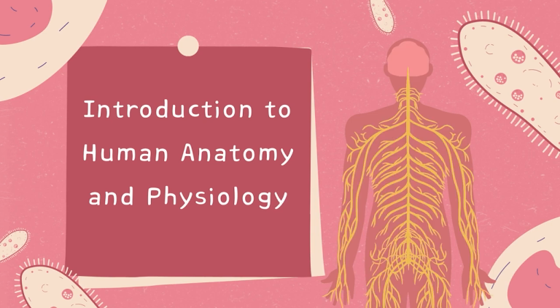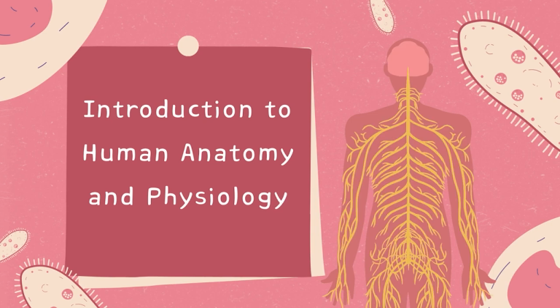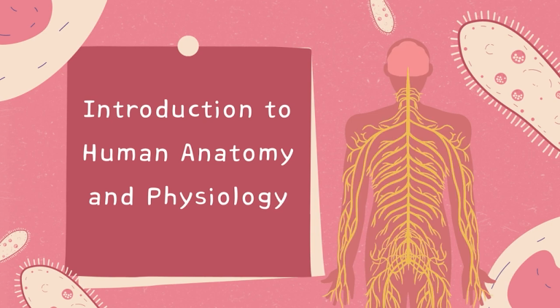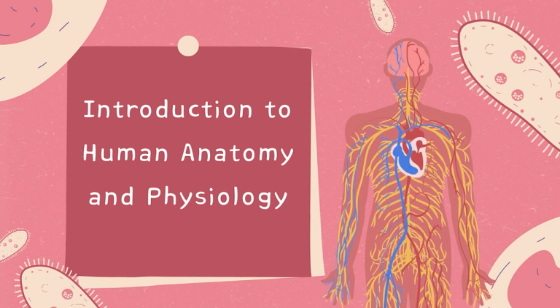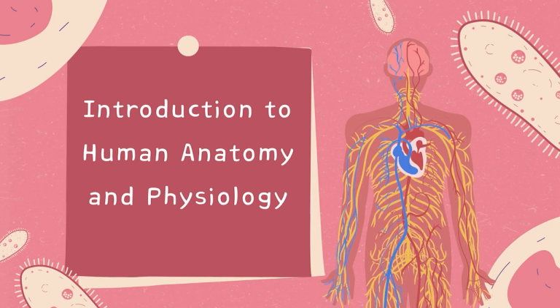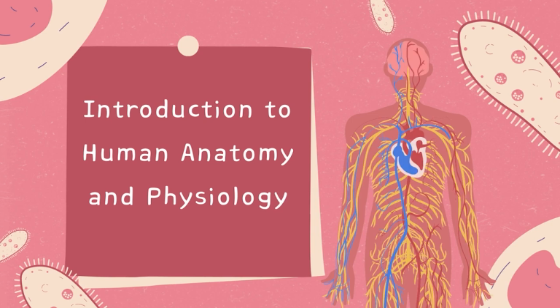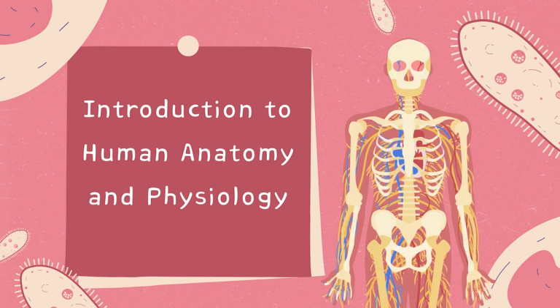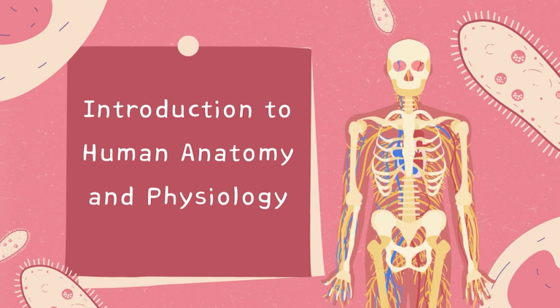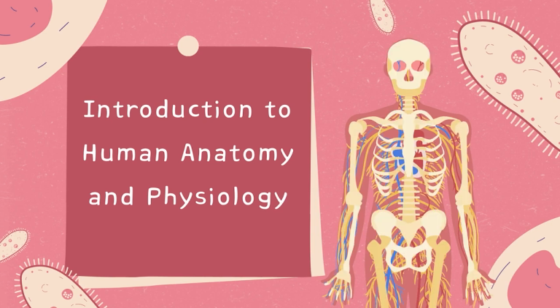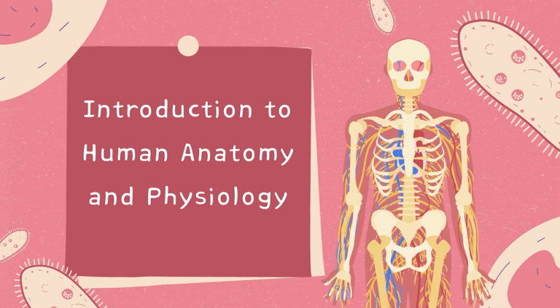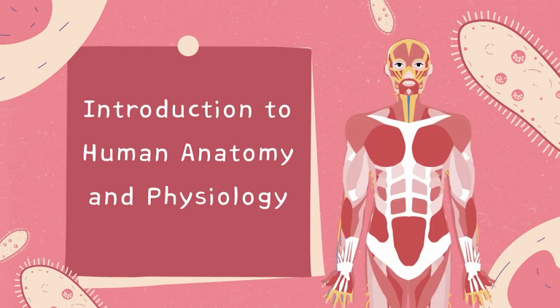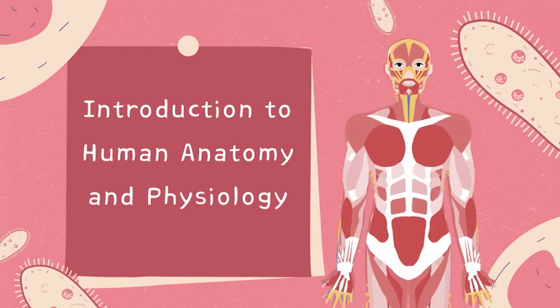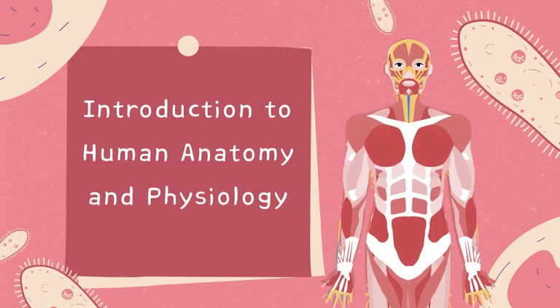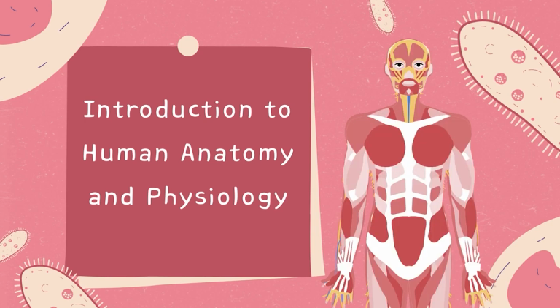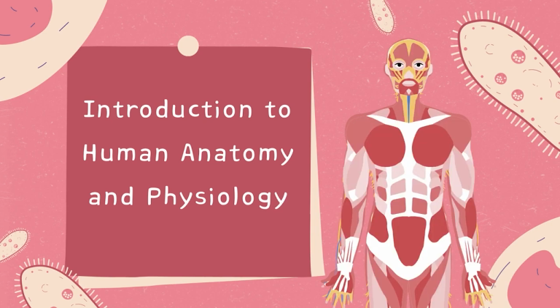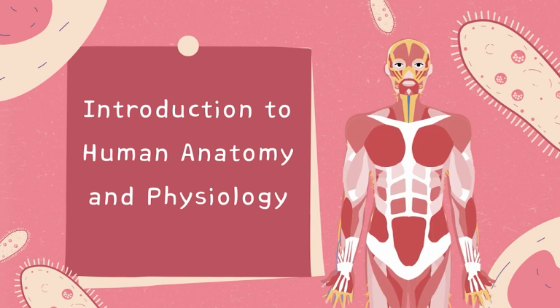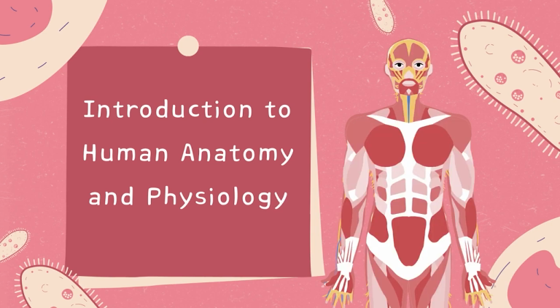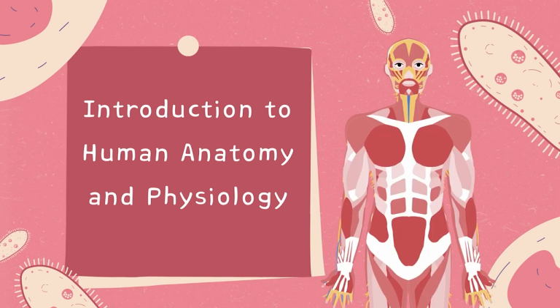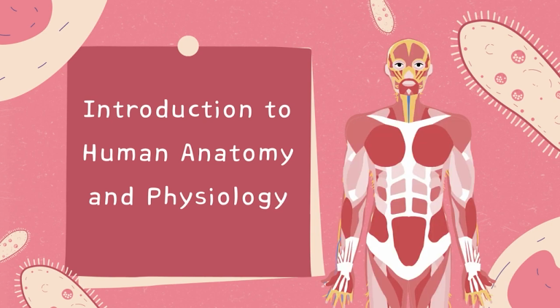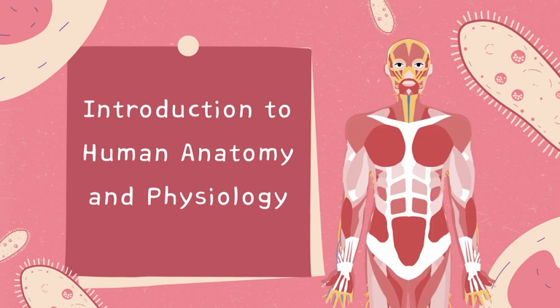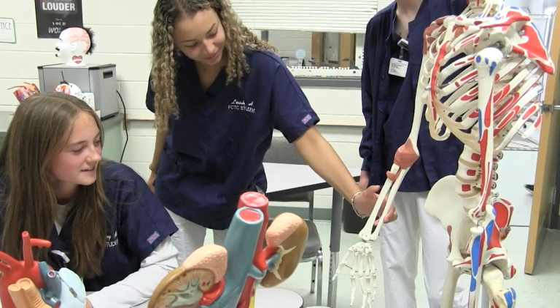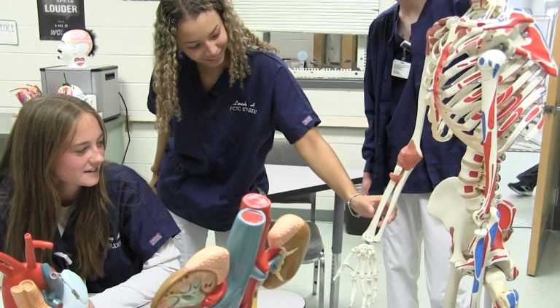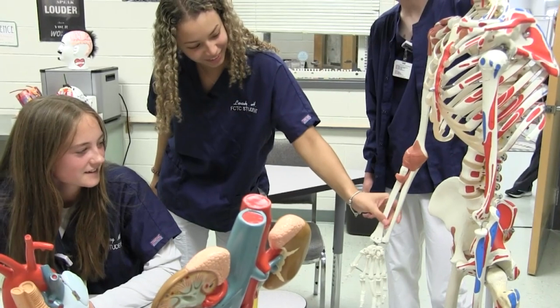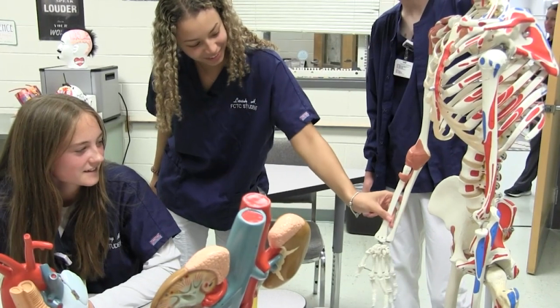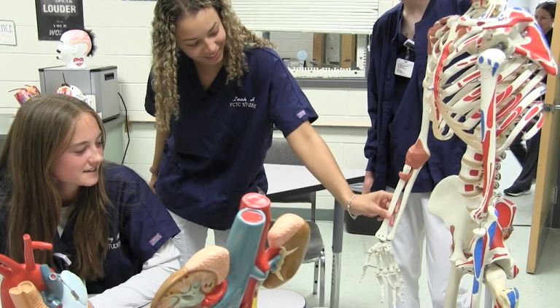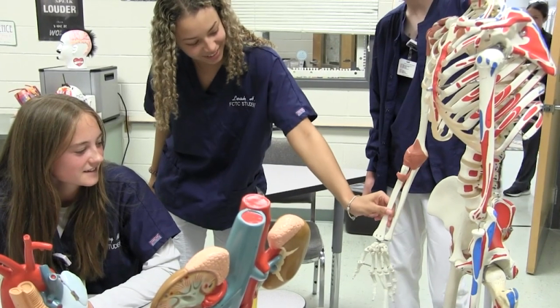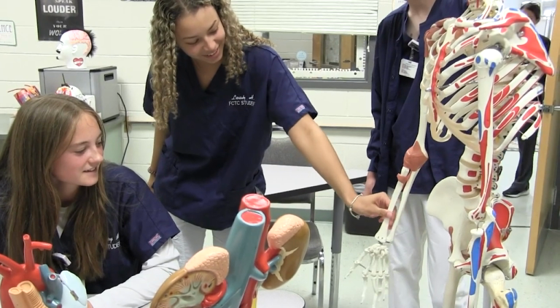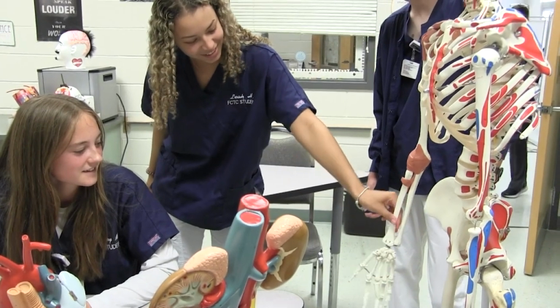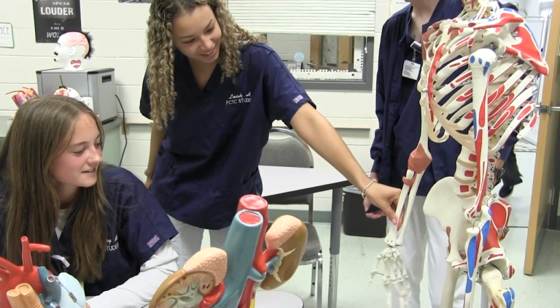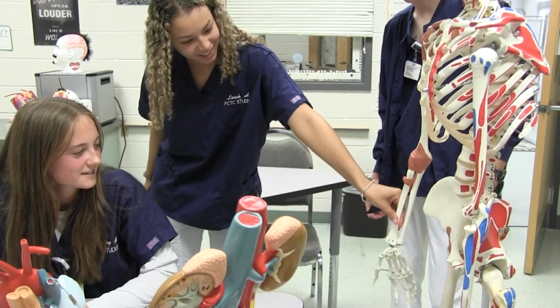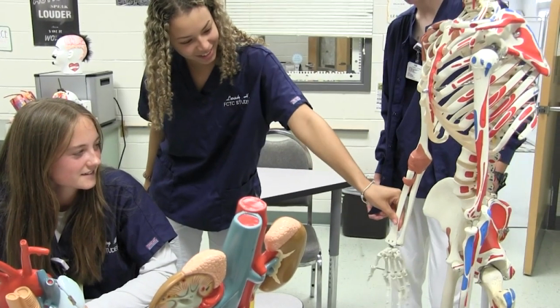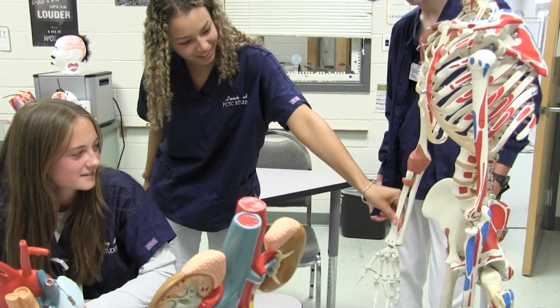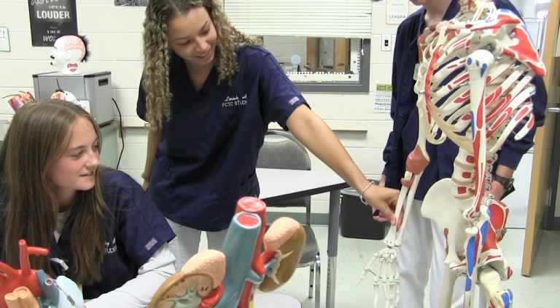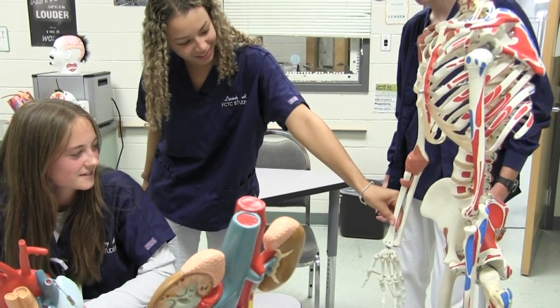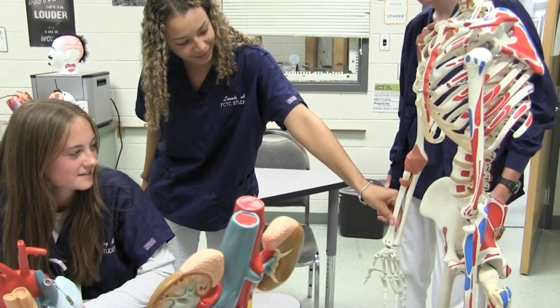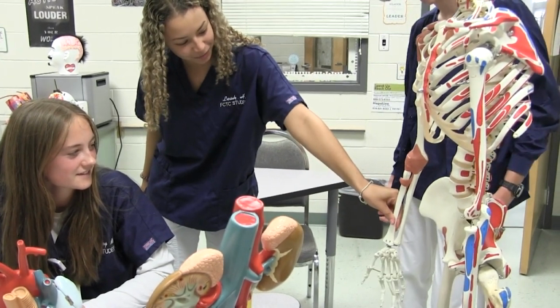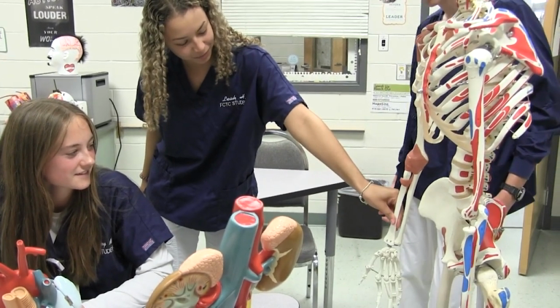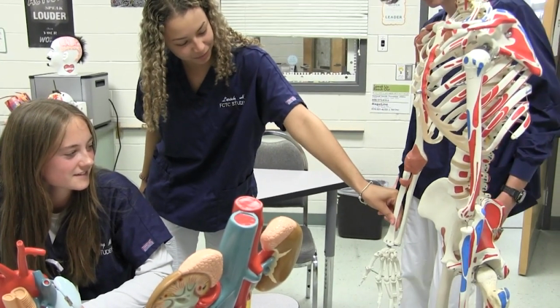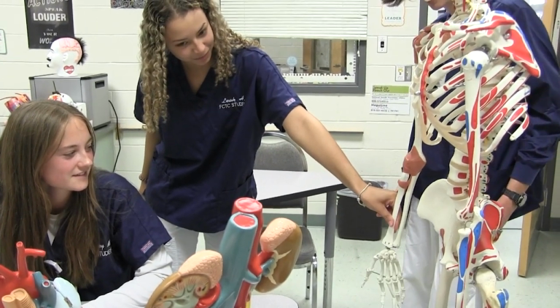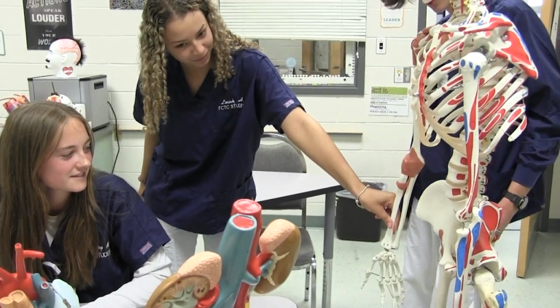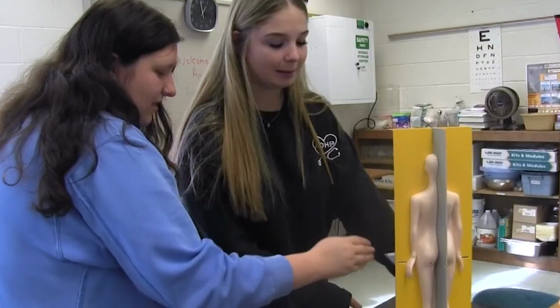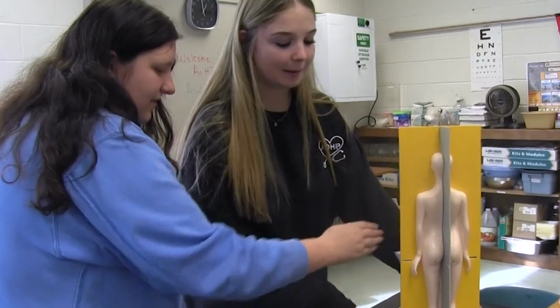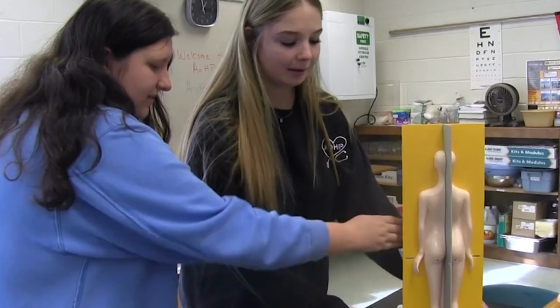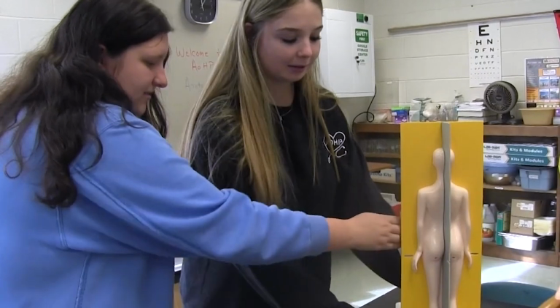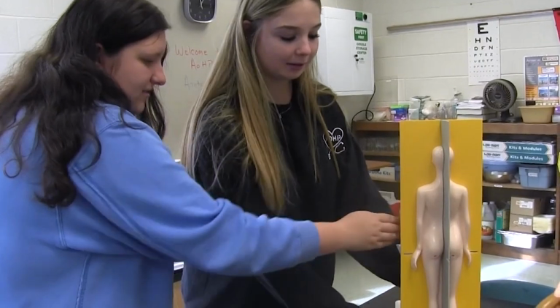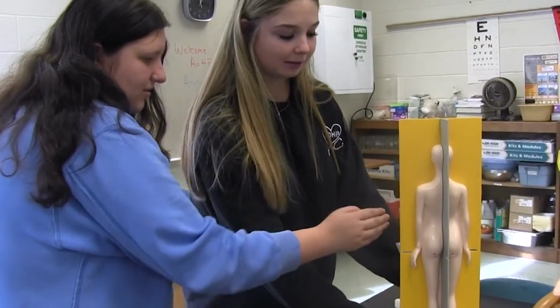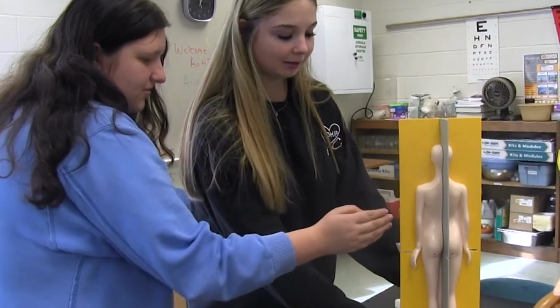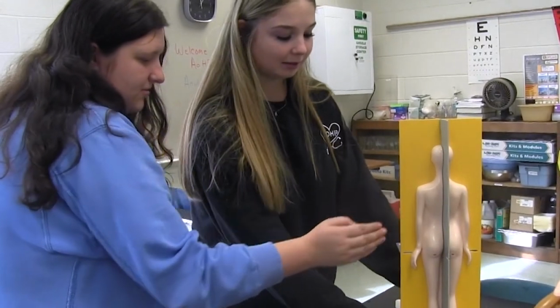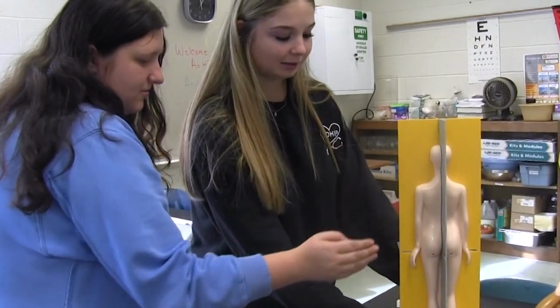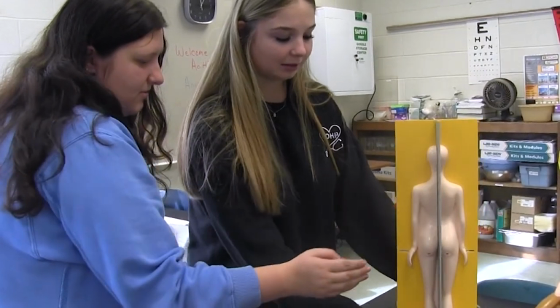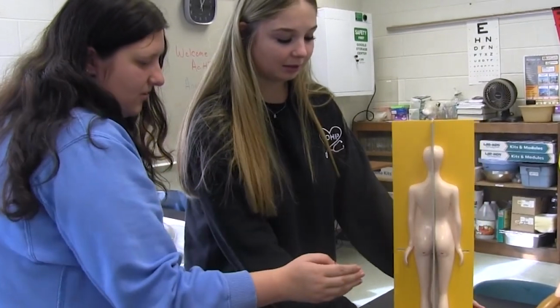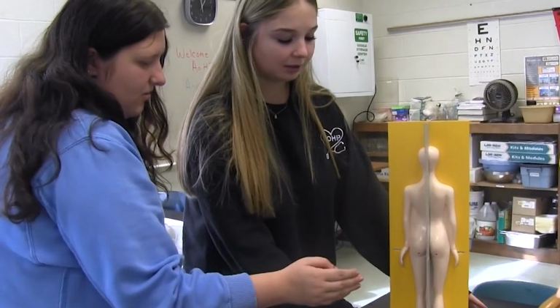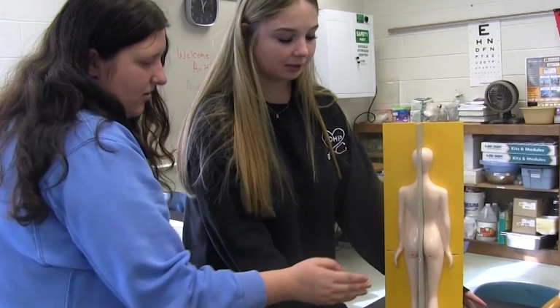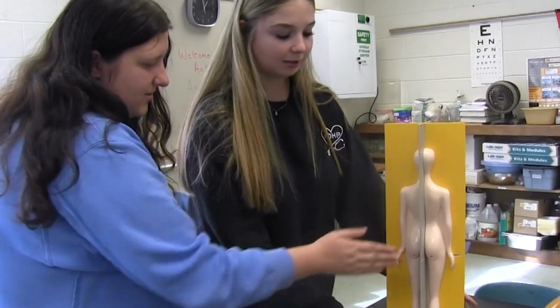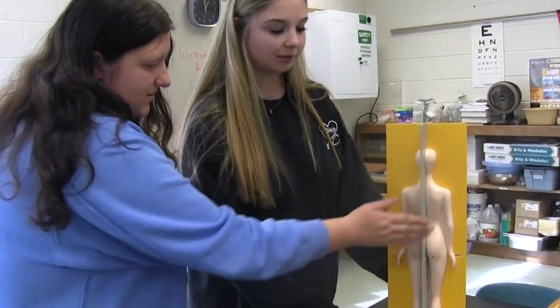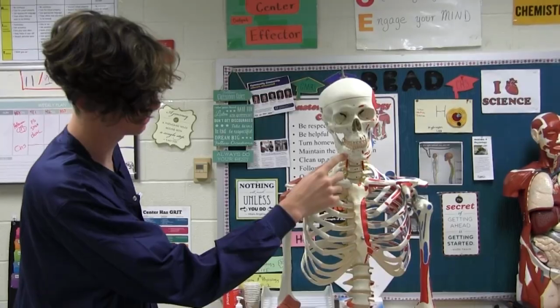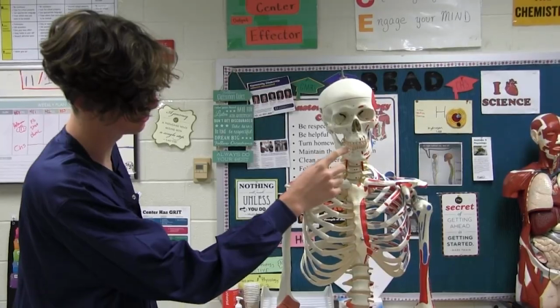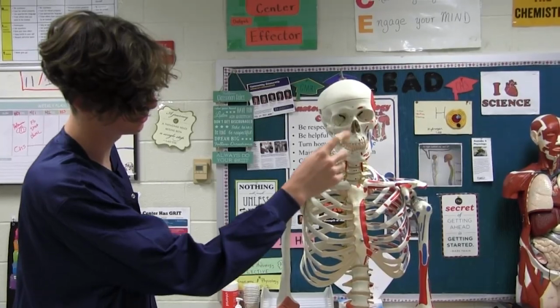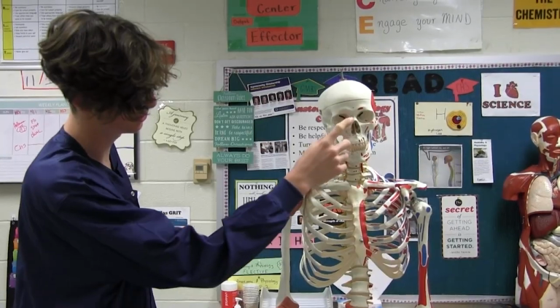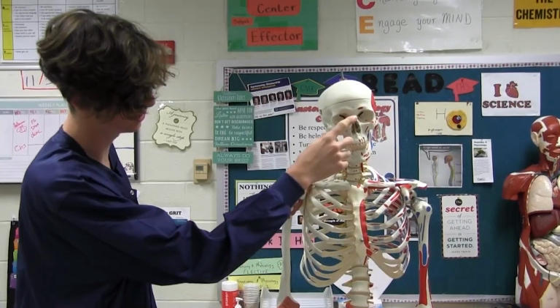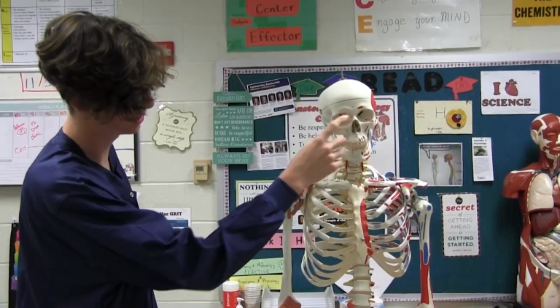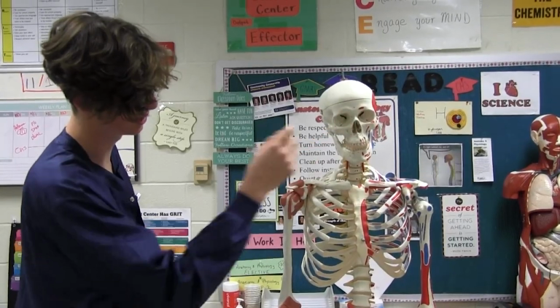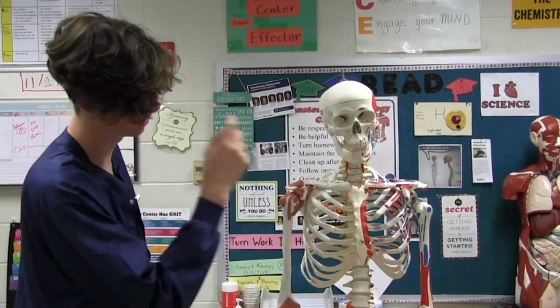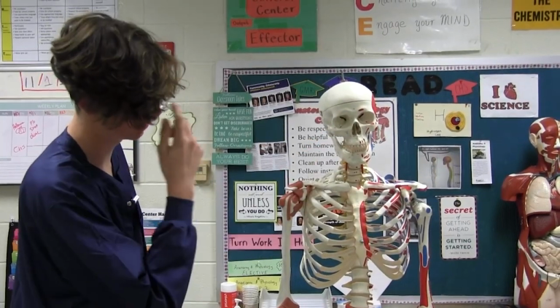Introduction to Human Anatomy and Physiology. Learn the structure and function of human body systems. This is taught using classroom, lab, and clinical experiences.